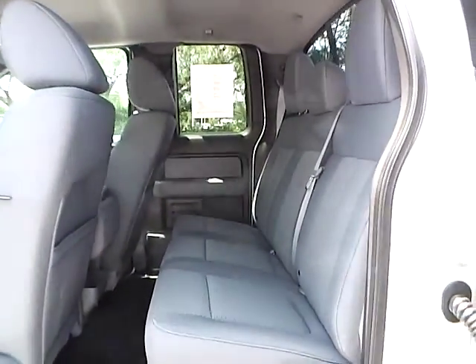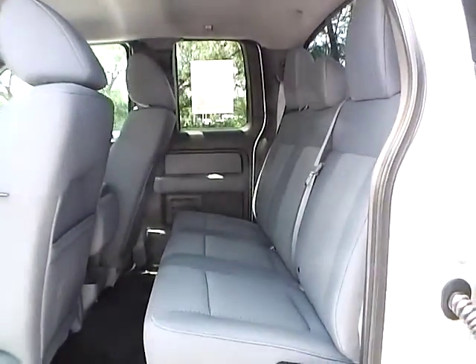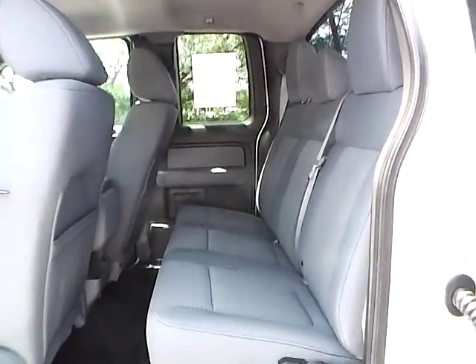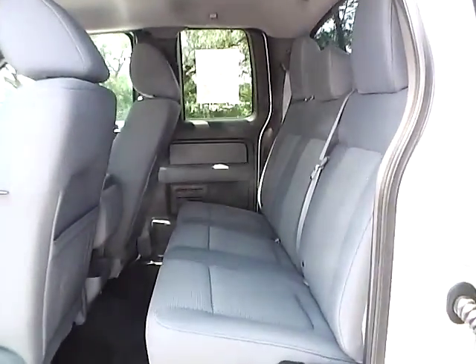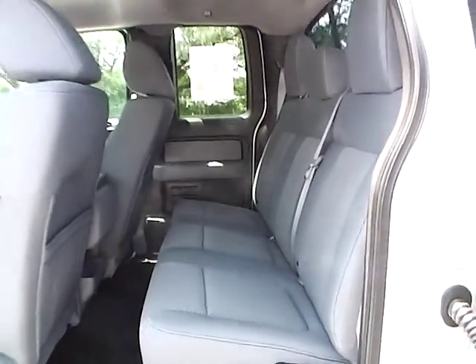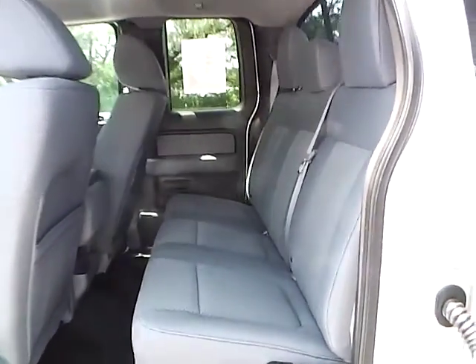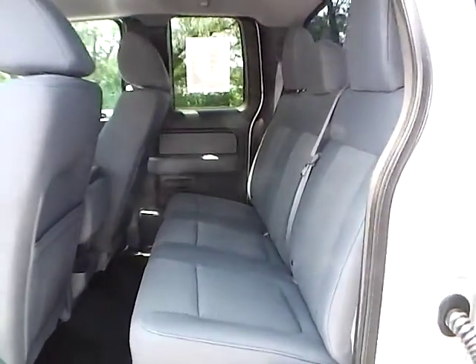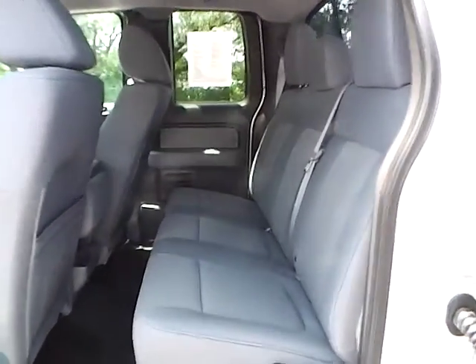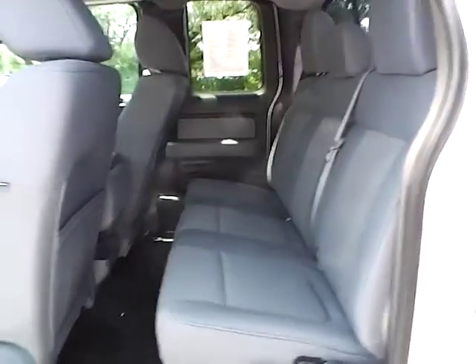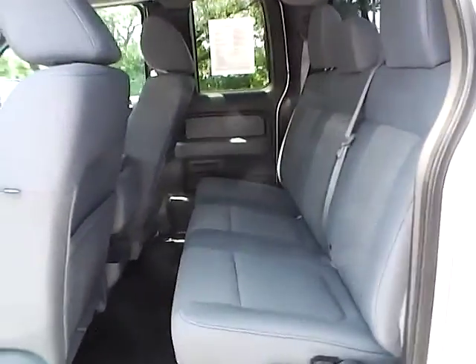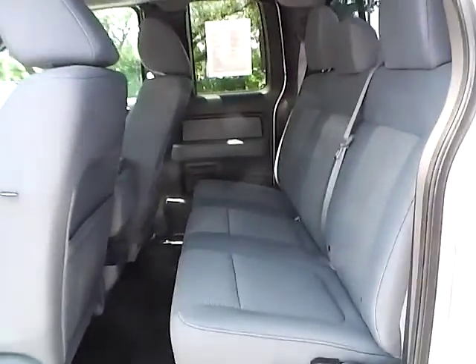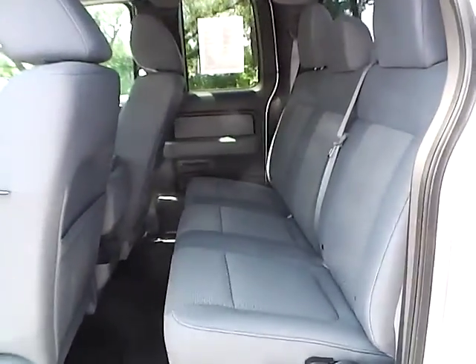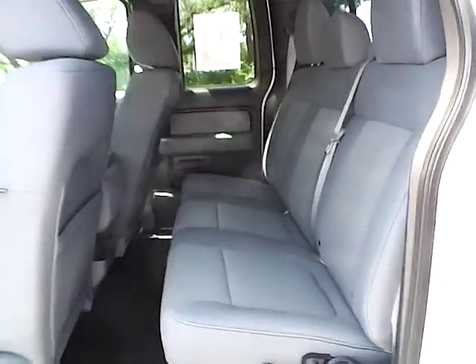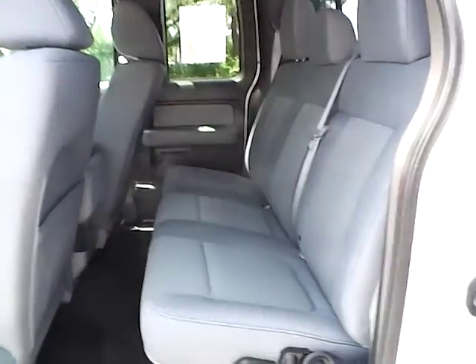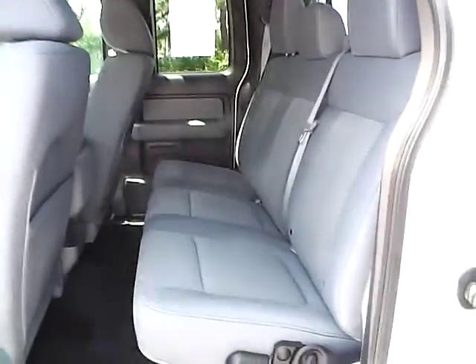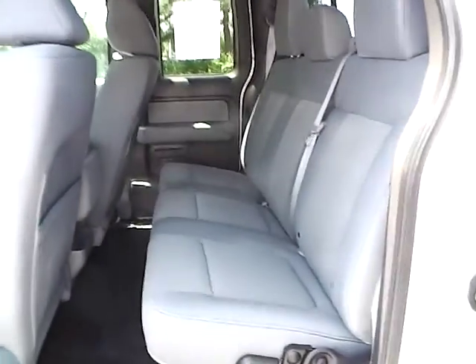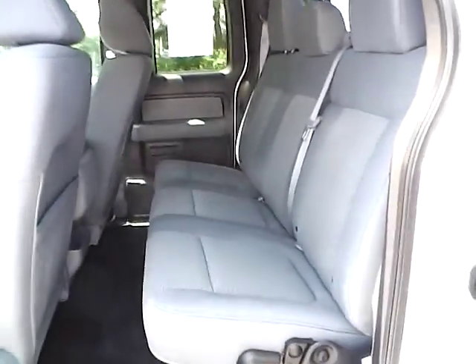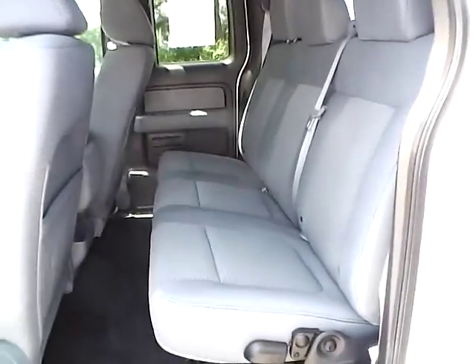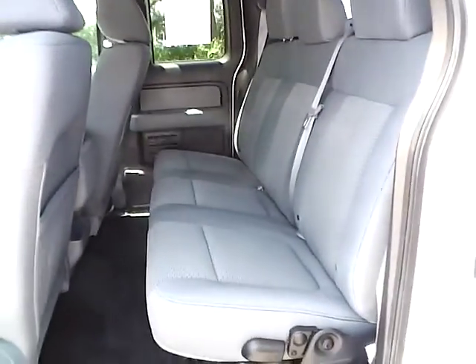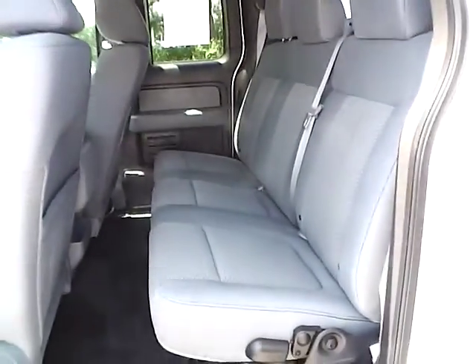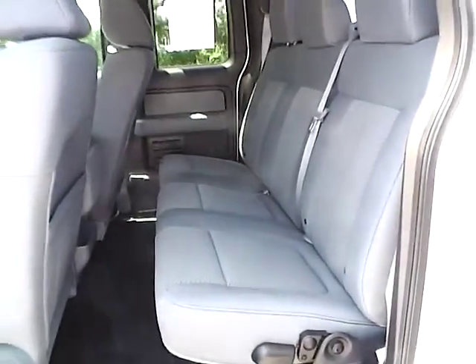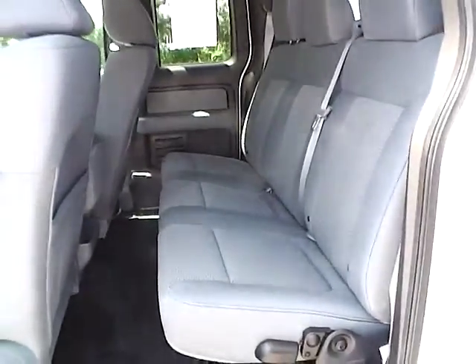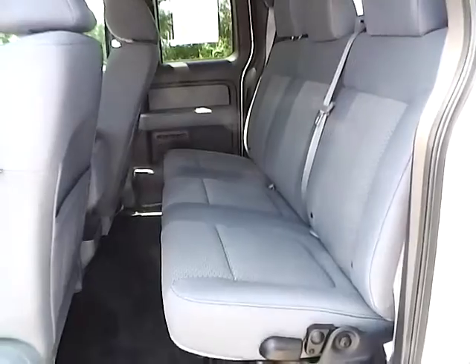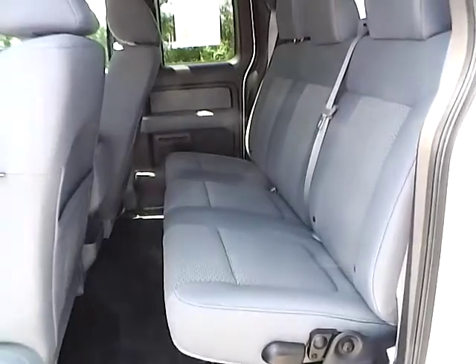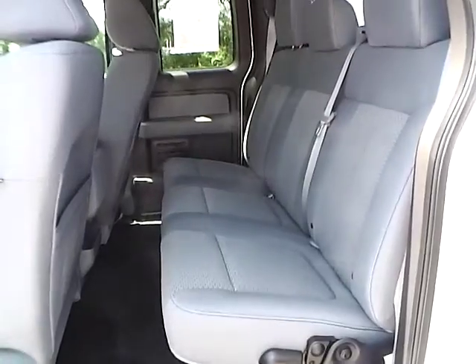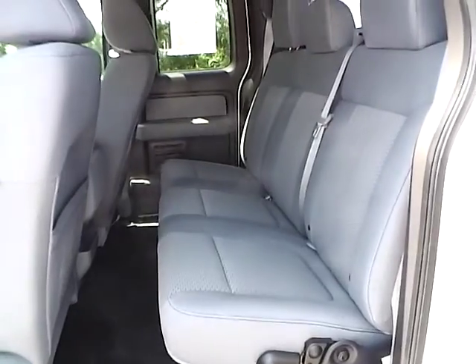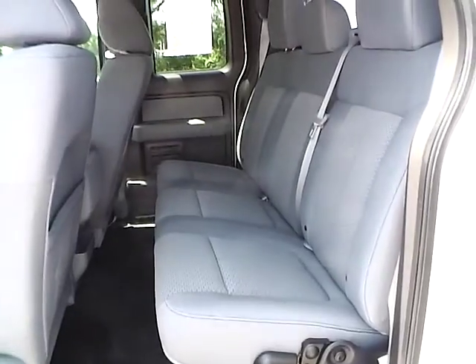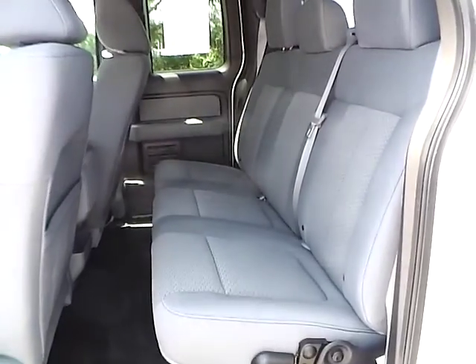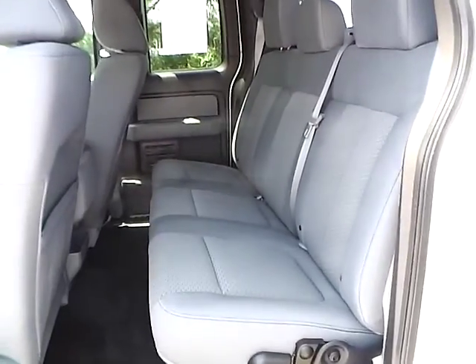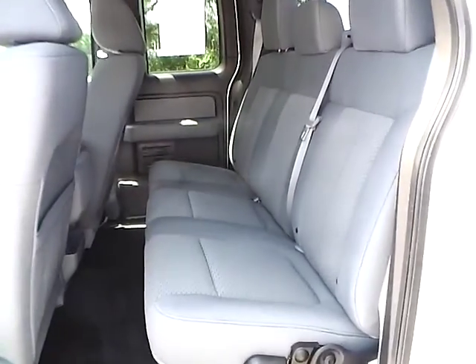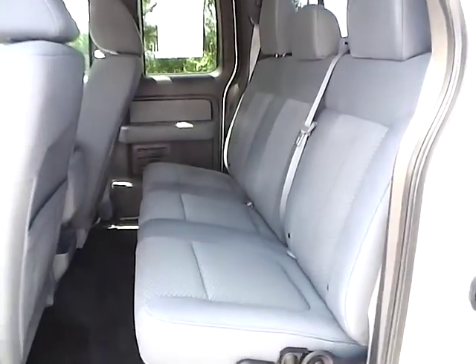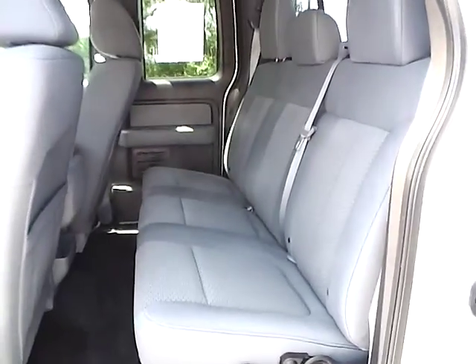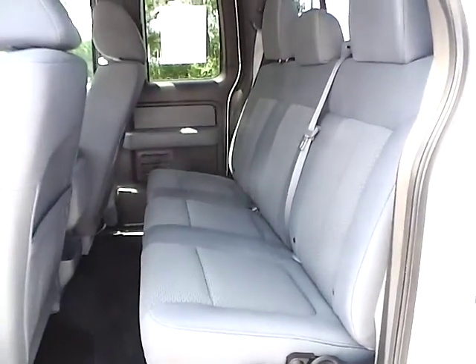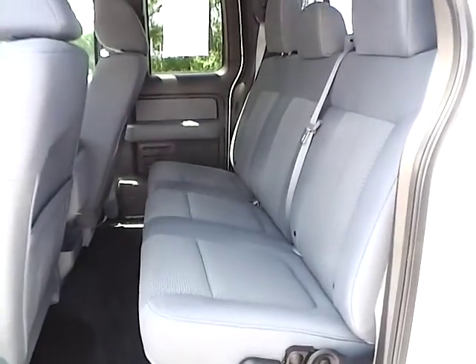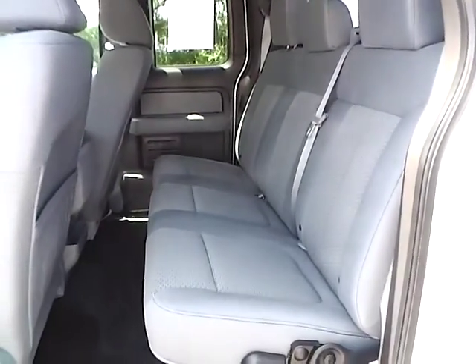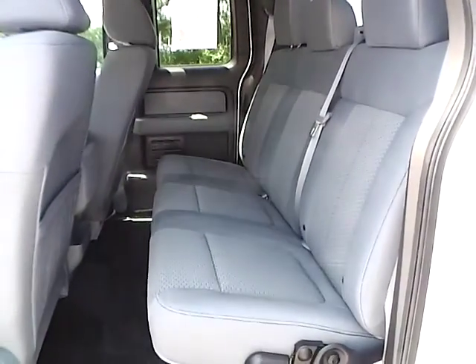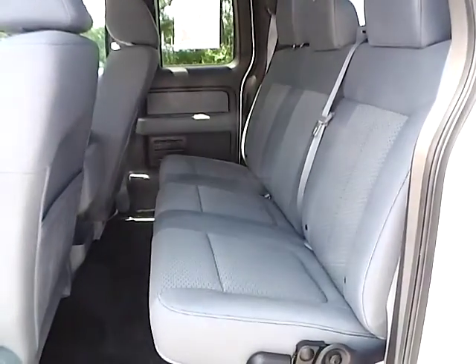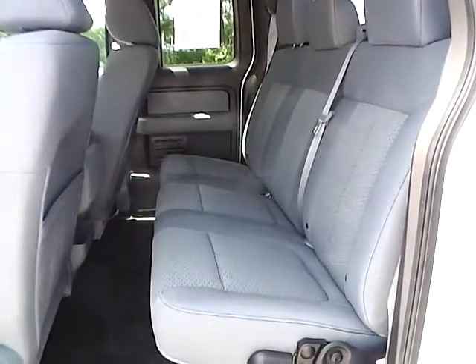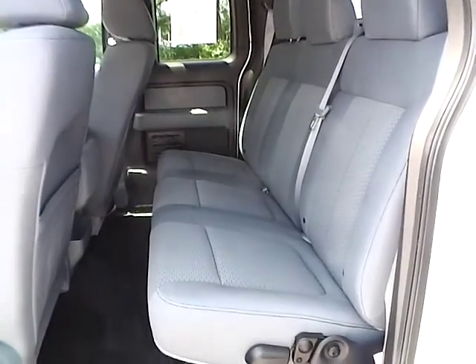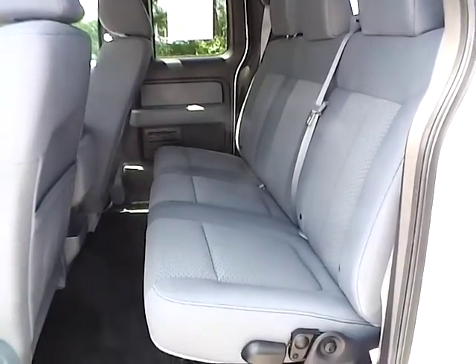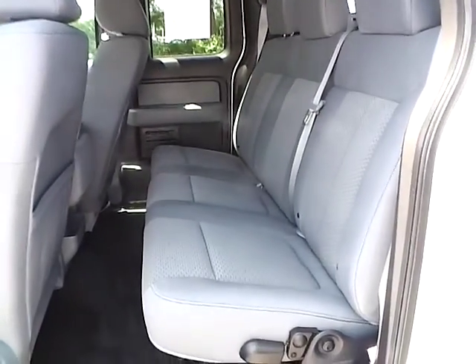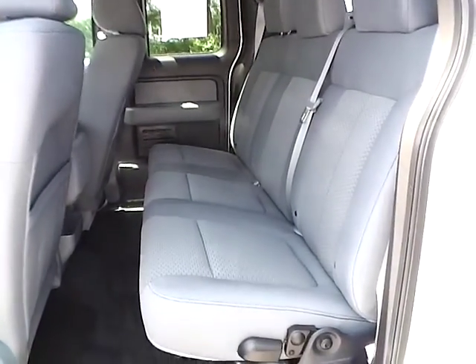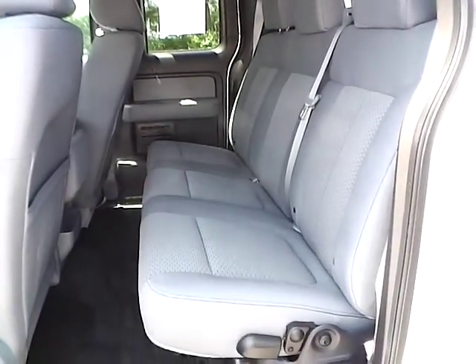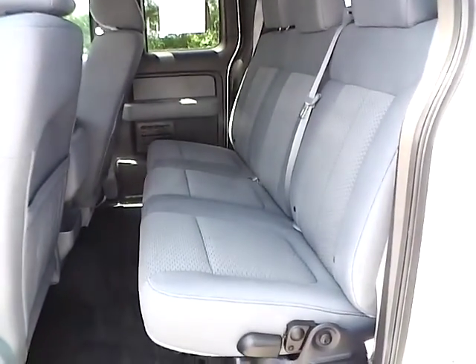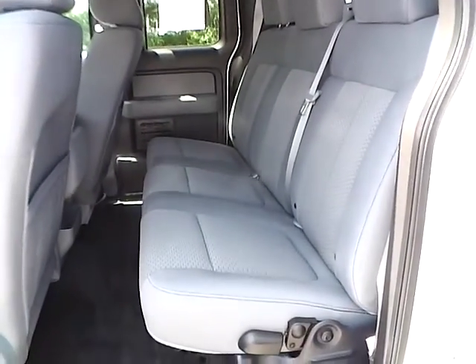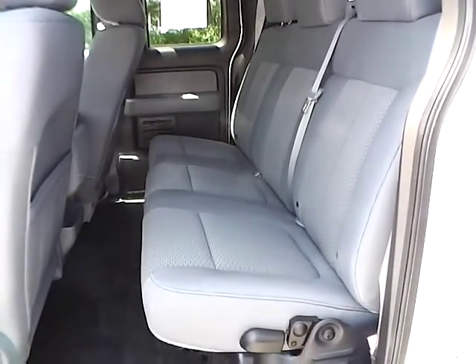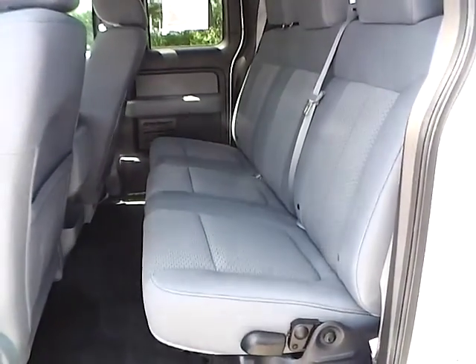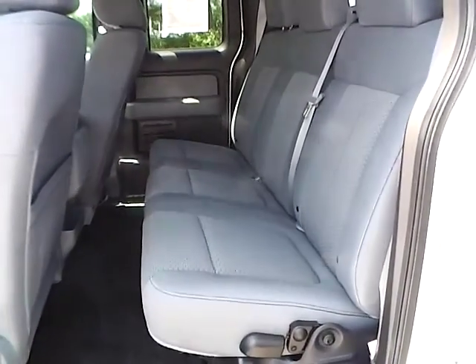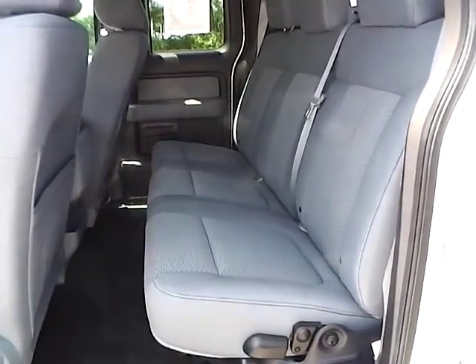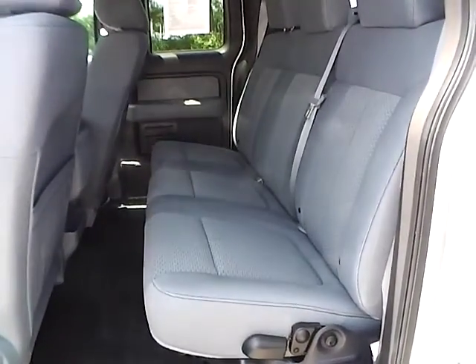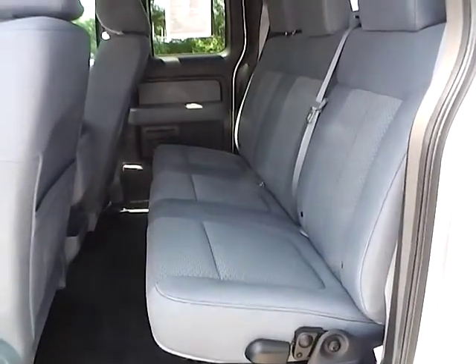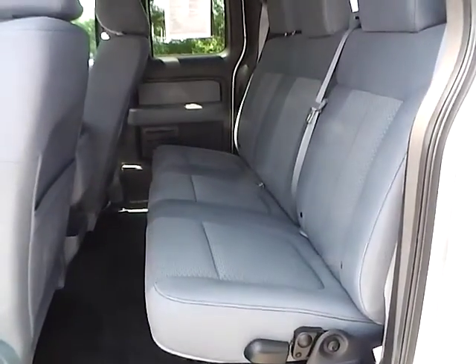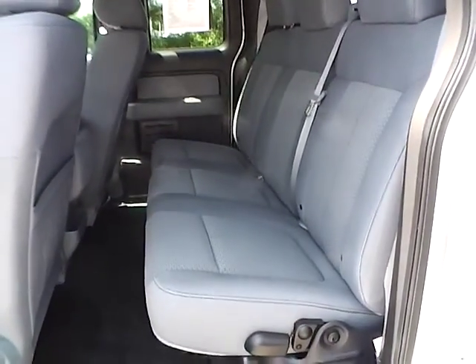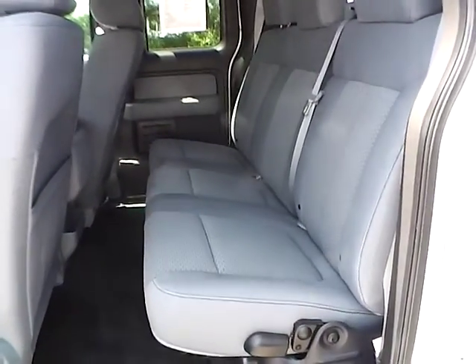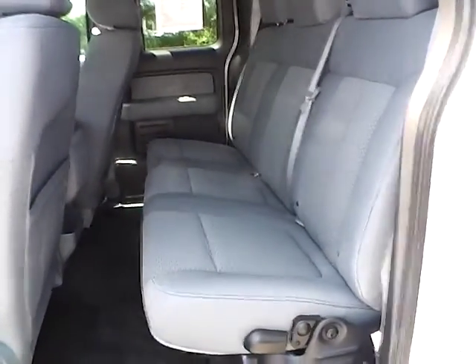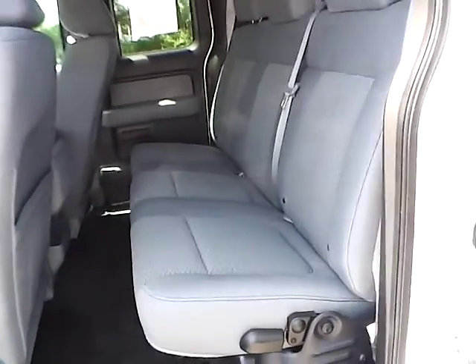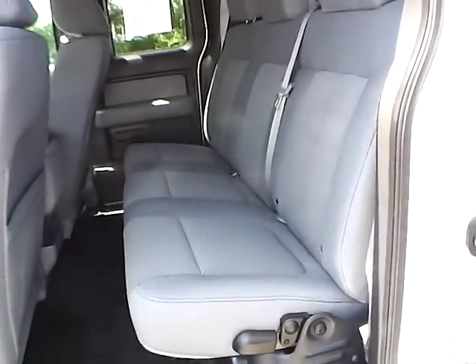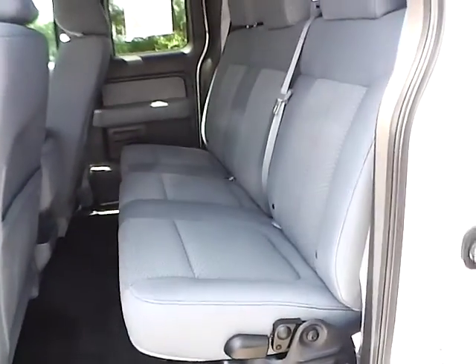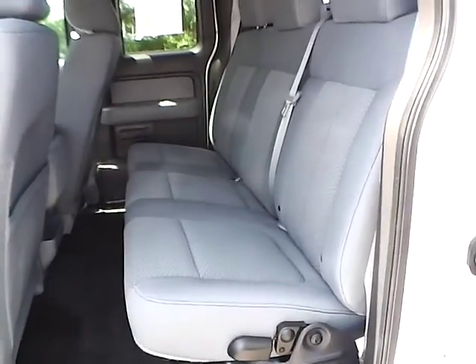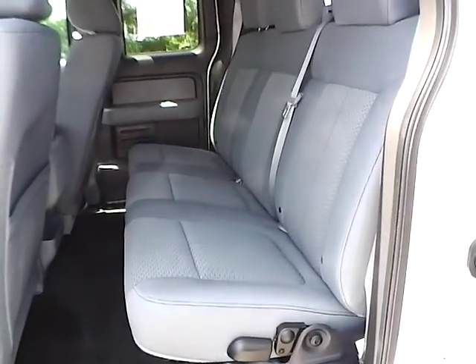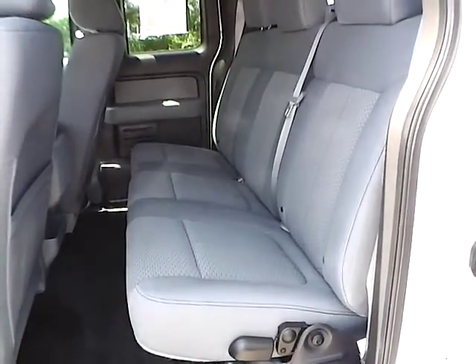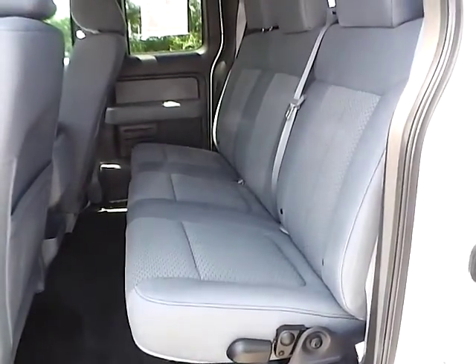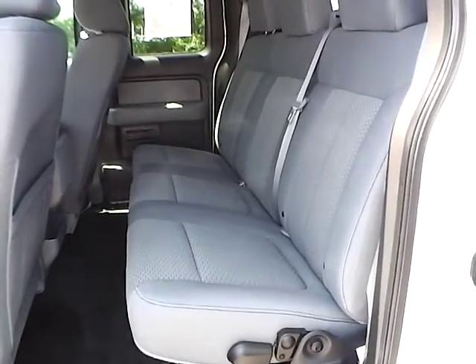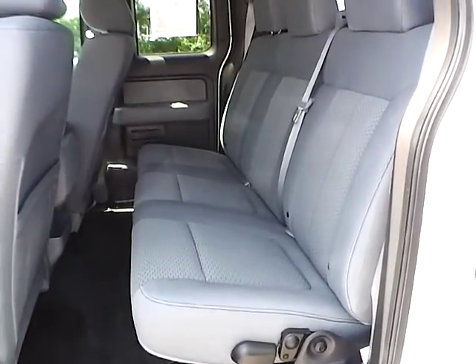If you have any questions, give us a call at Bob Gillingham Ford, or check us out online at BobGillinghamFord.com.